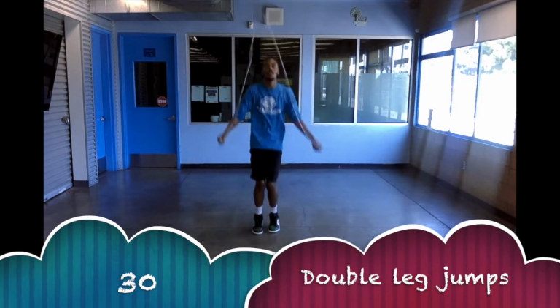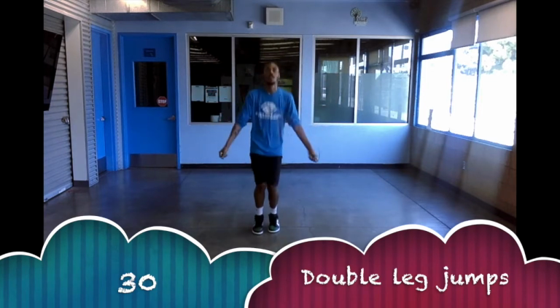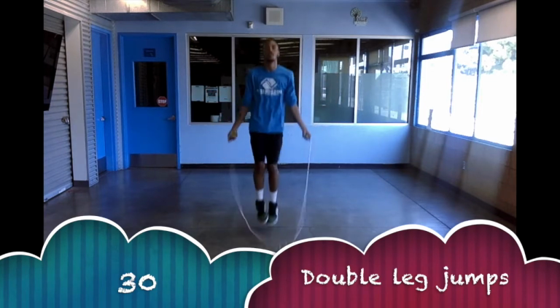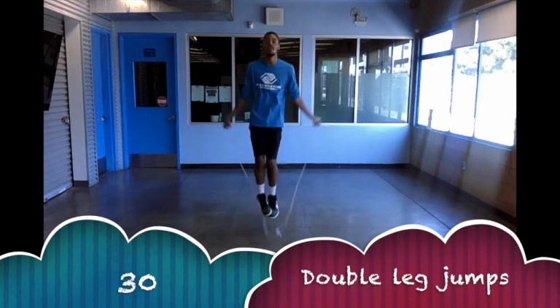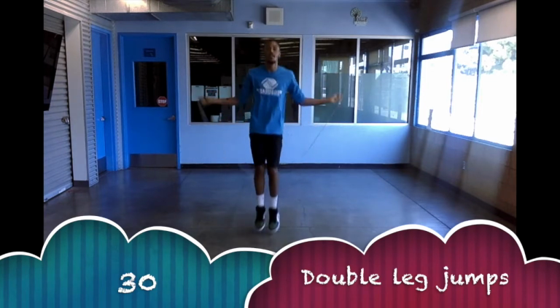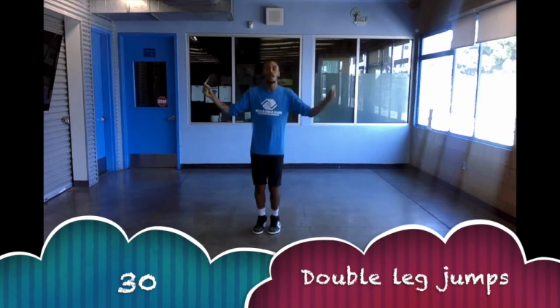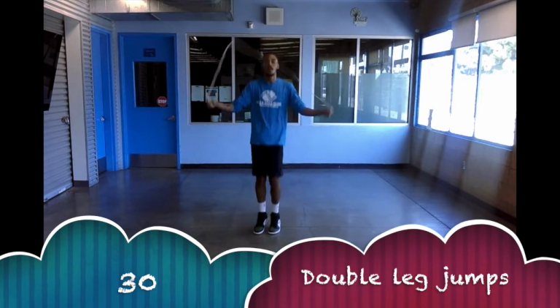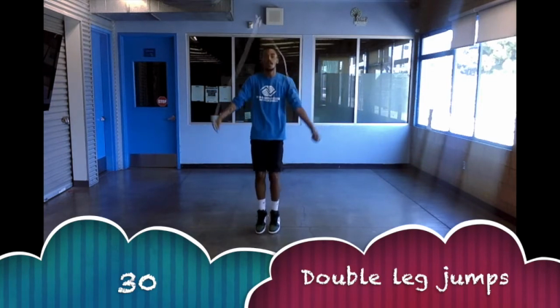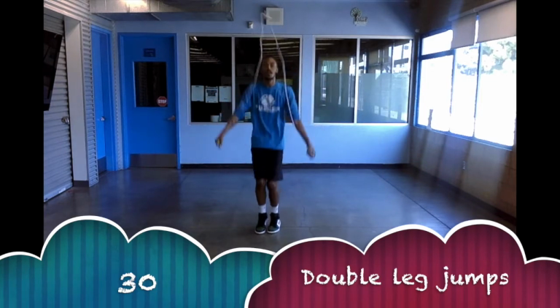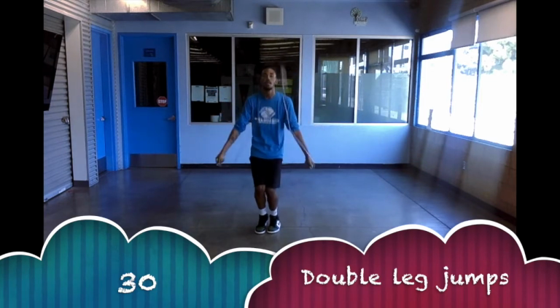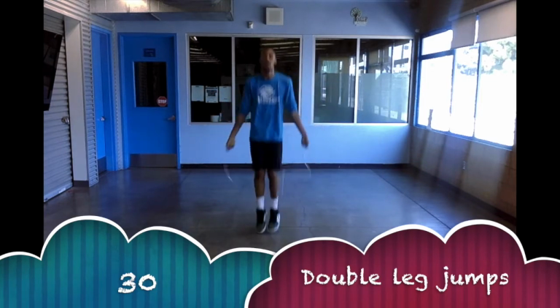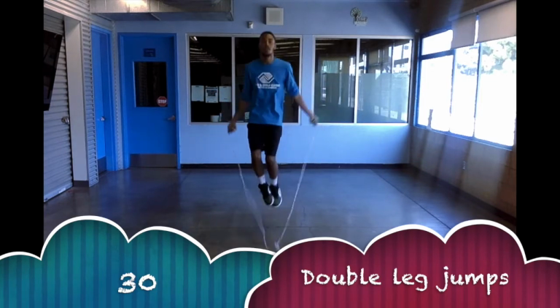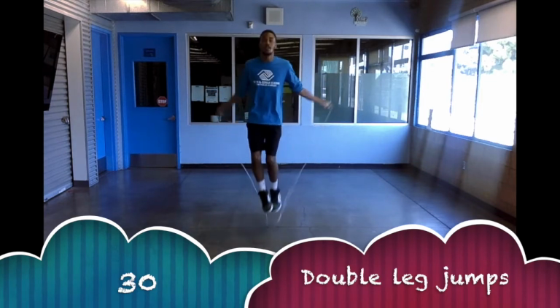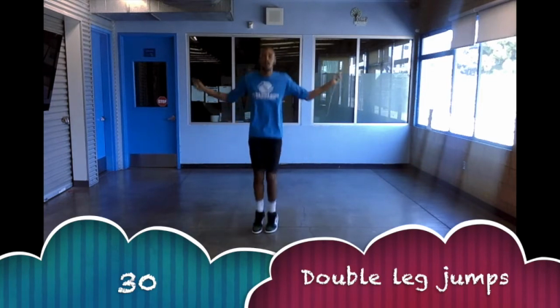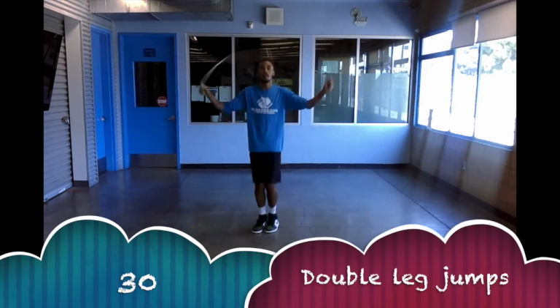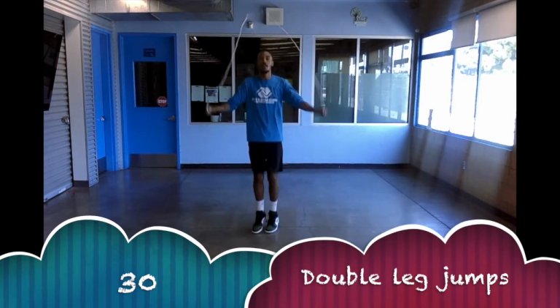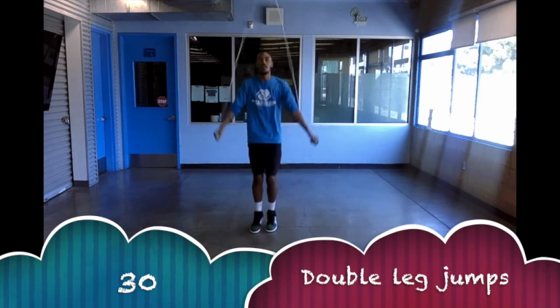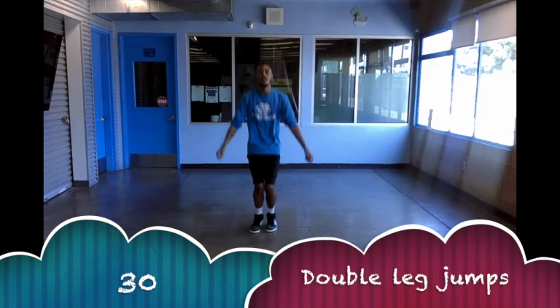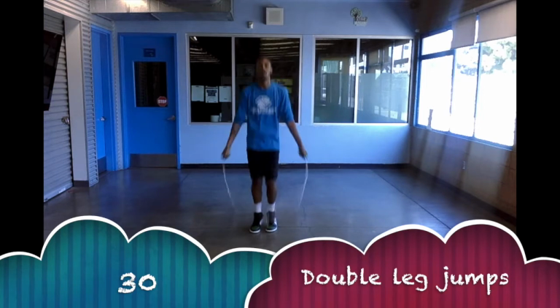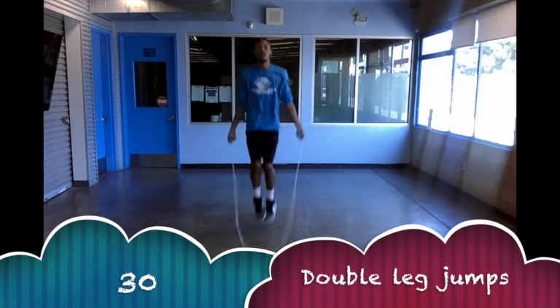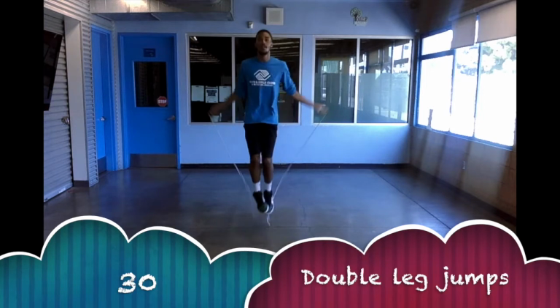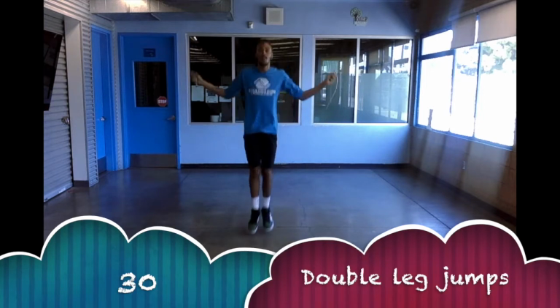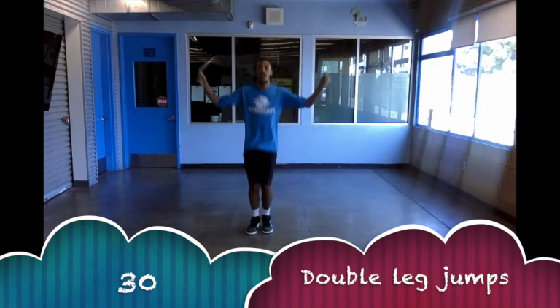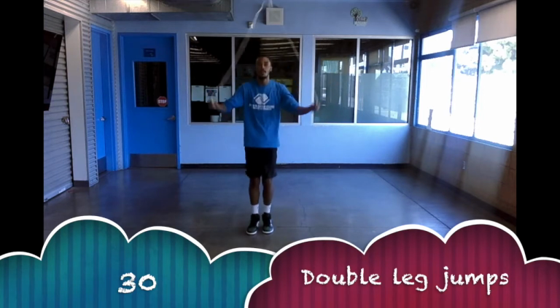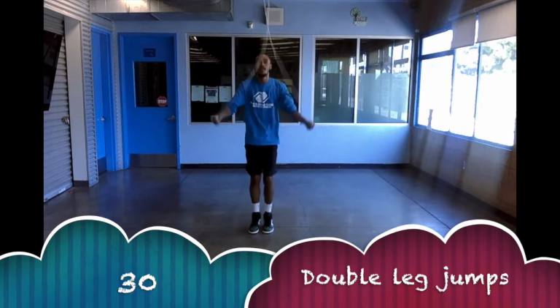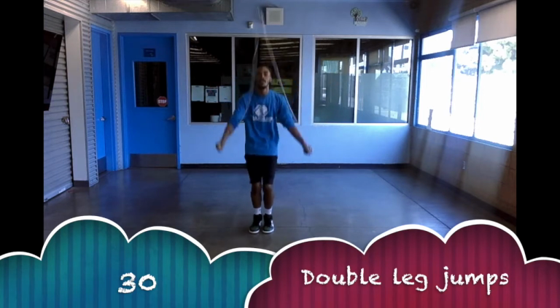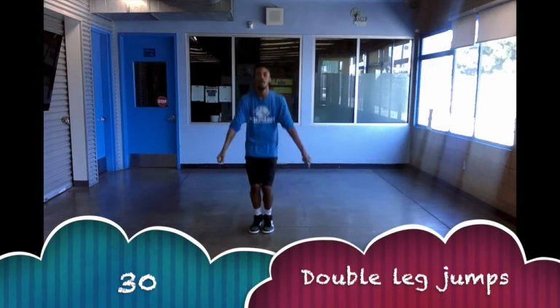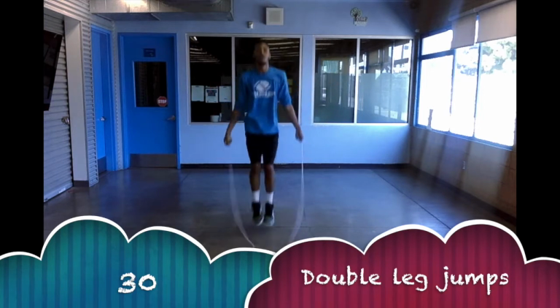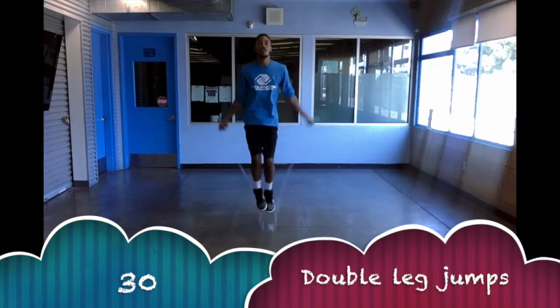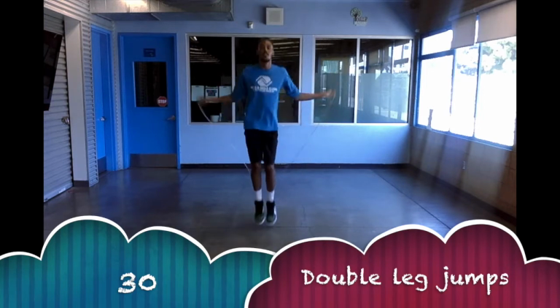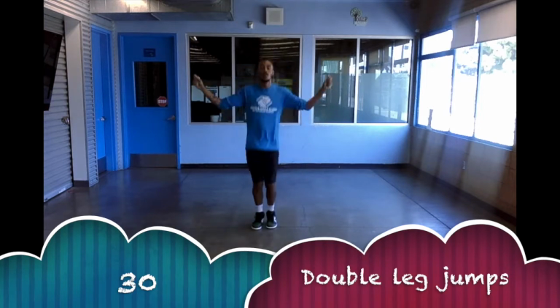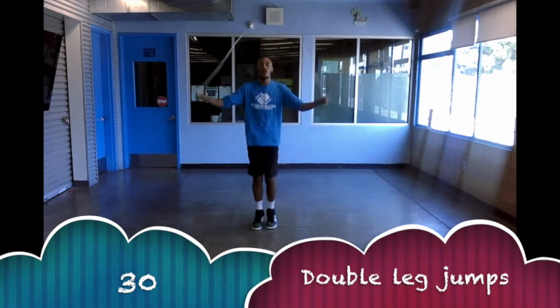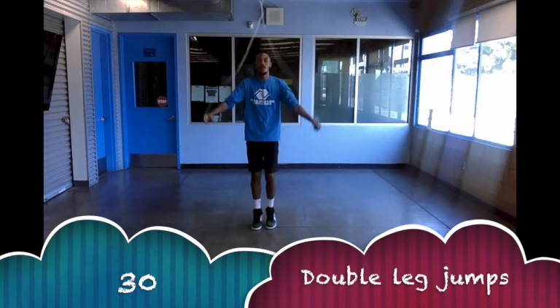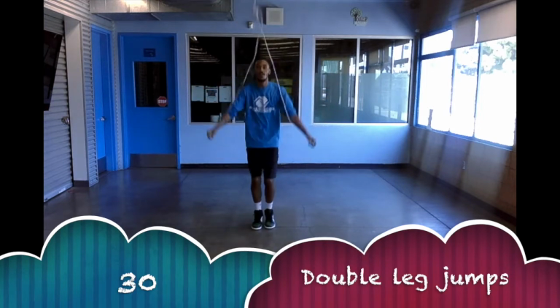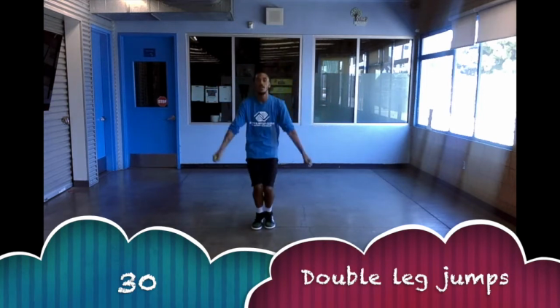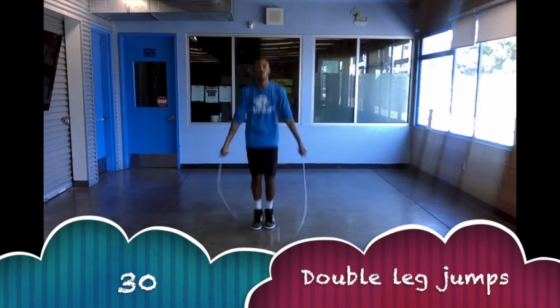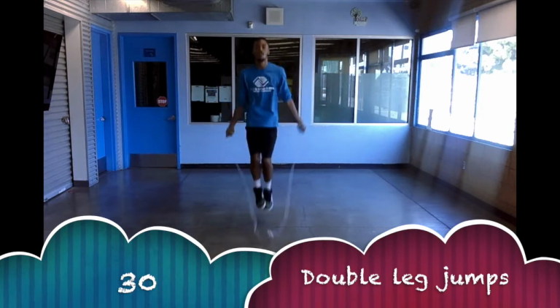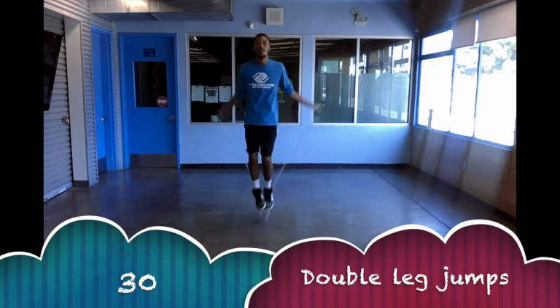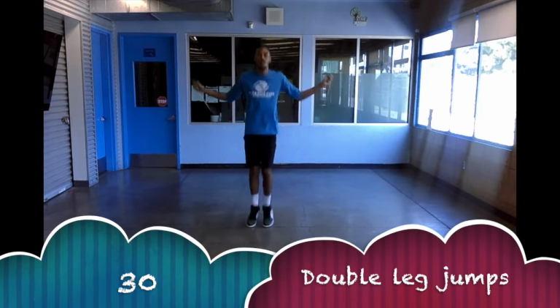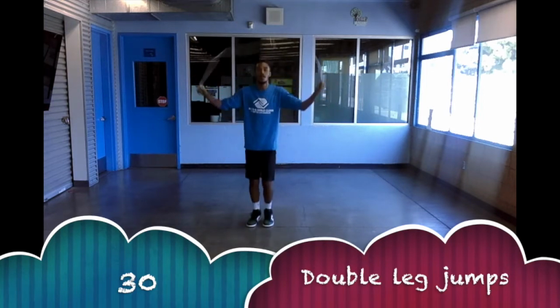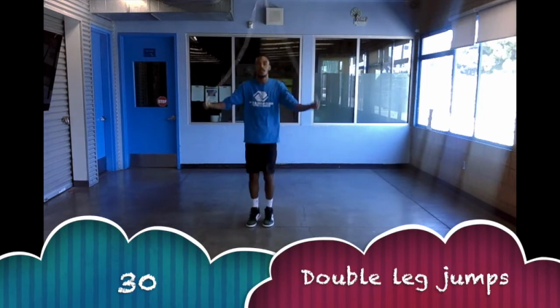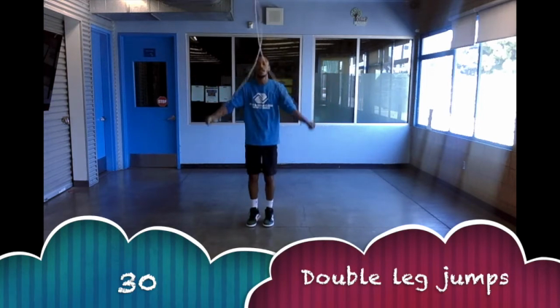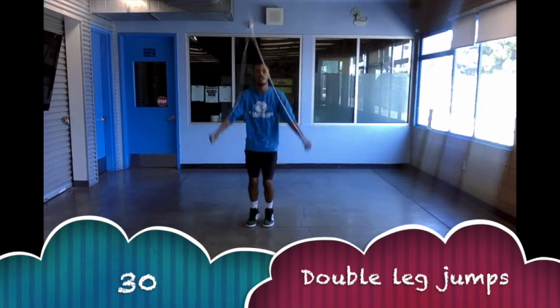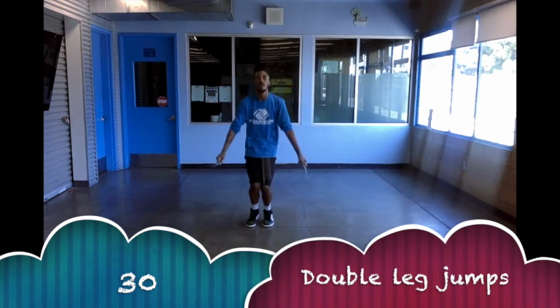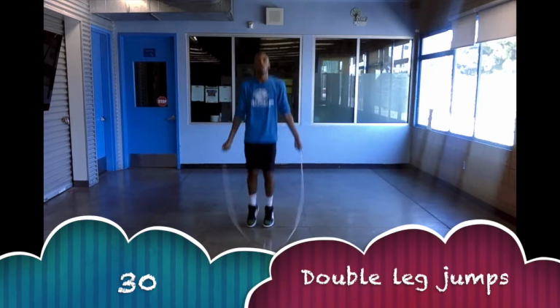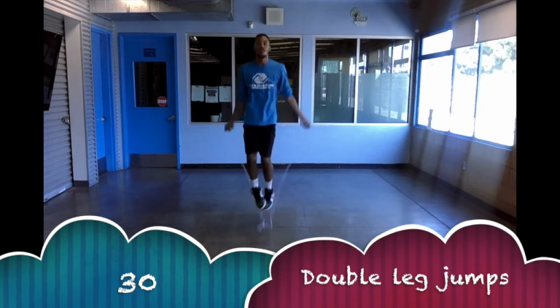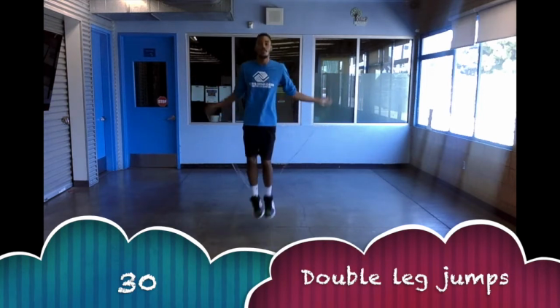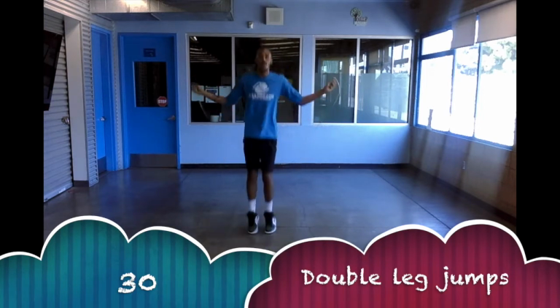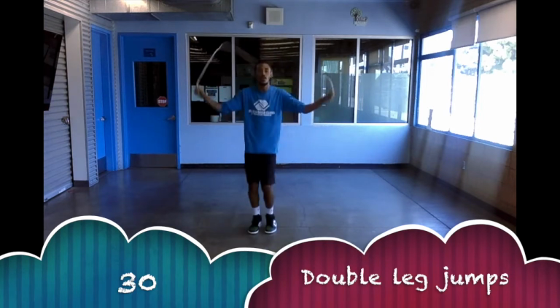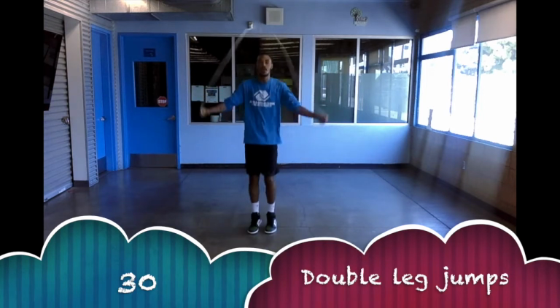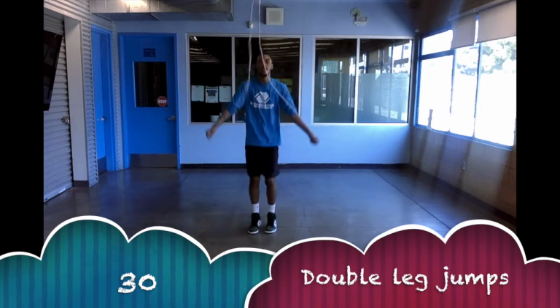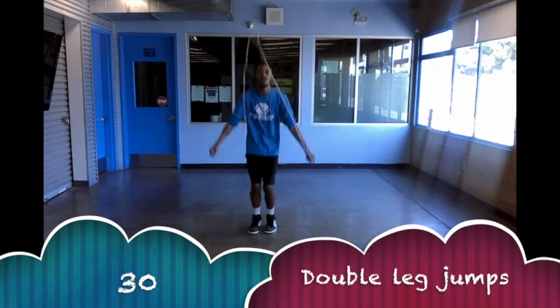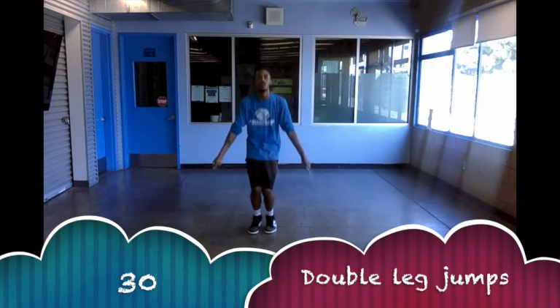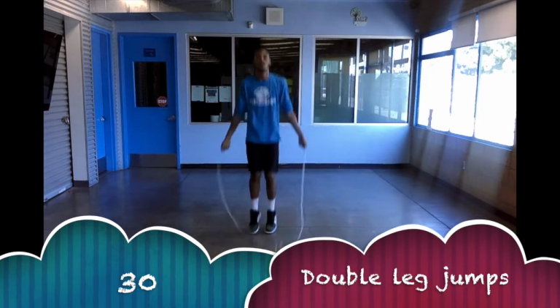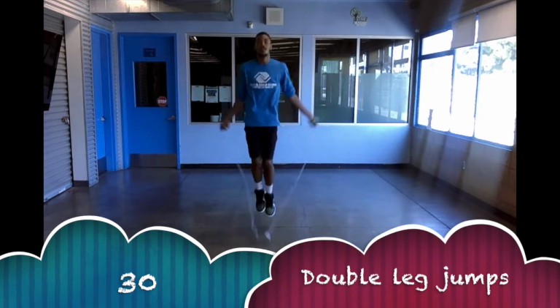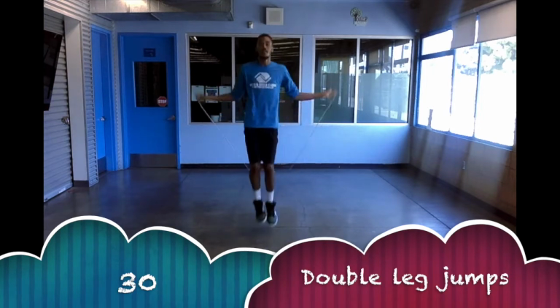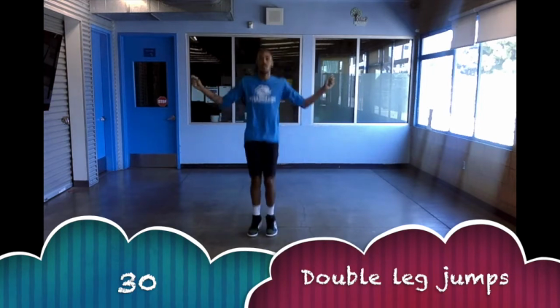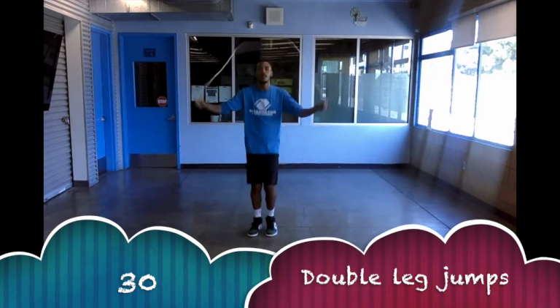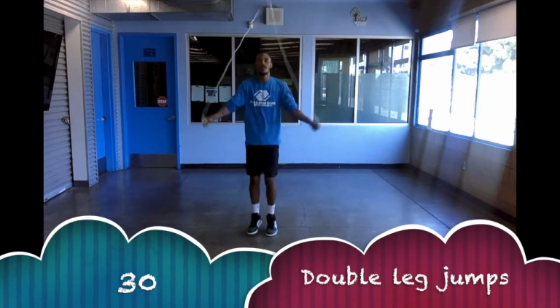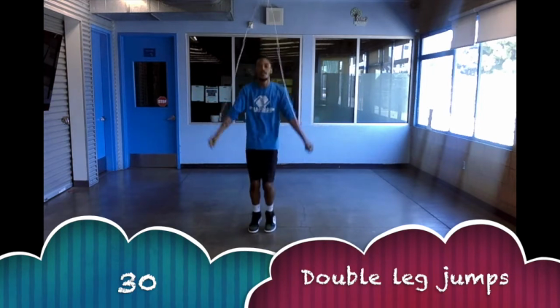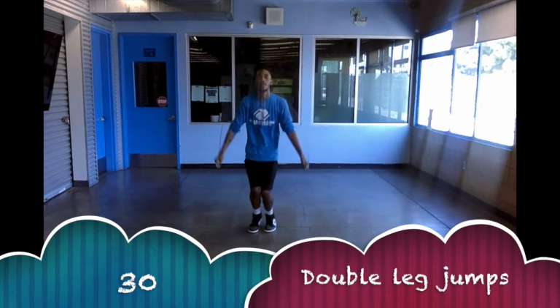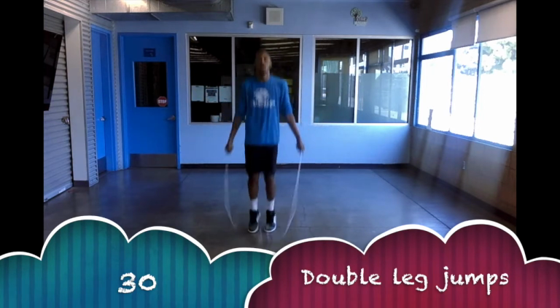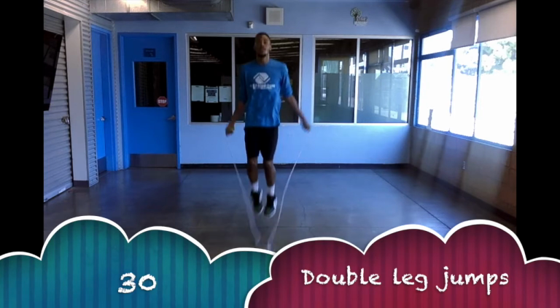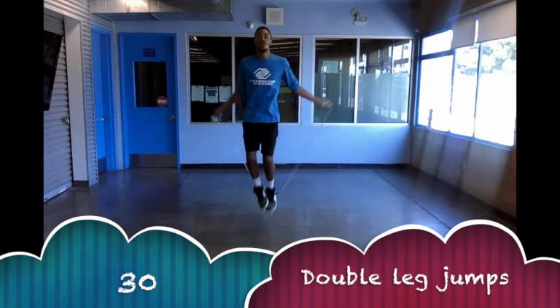Here is our list of warm ups today. What we're going to do is count 30 times in our head and then afterwards we're going to do another drill.